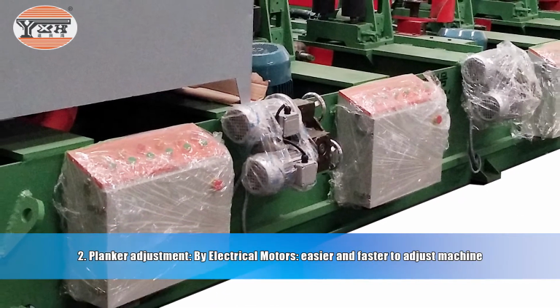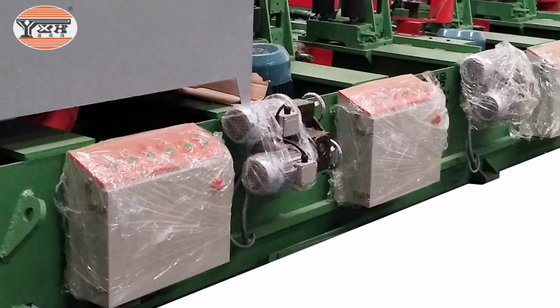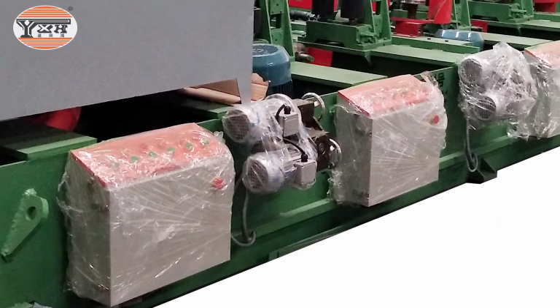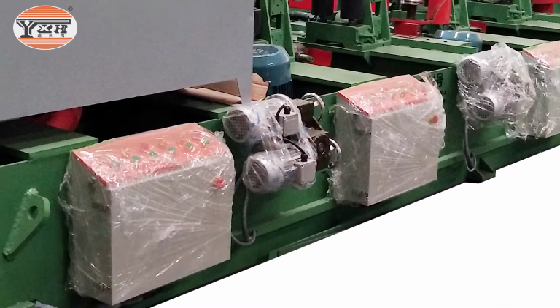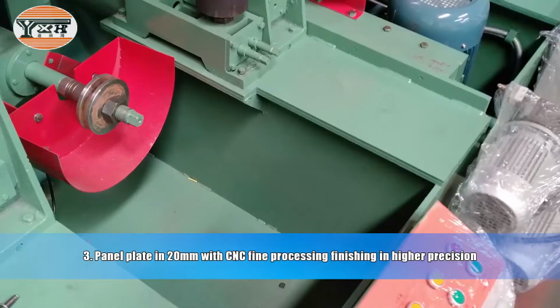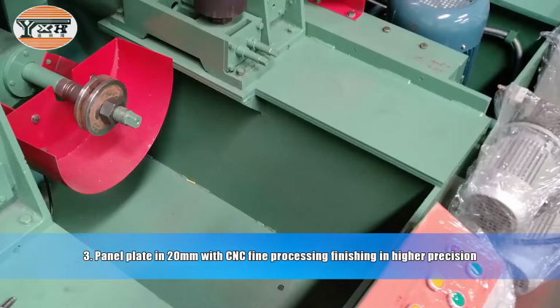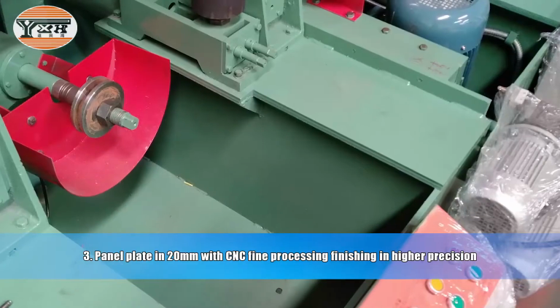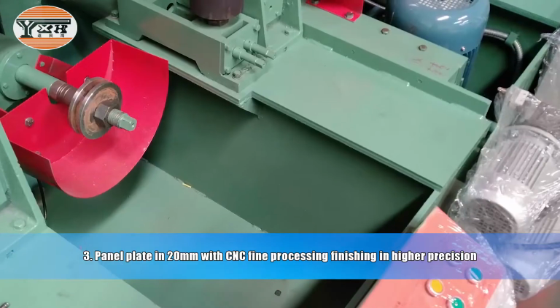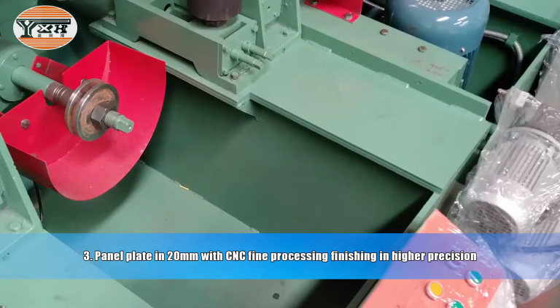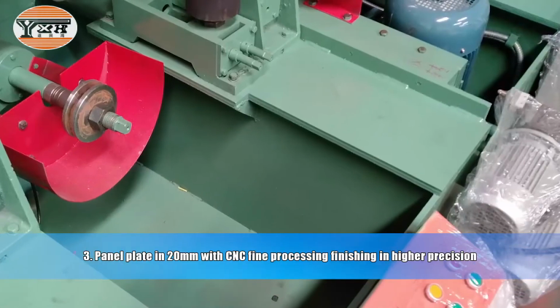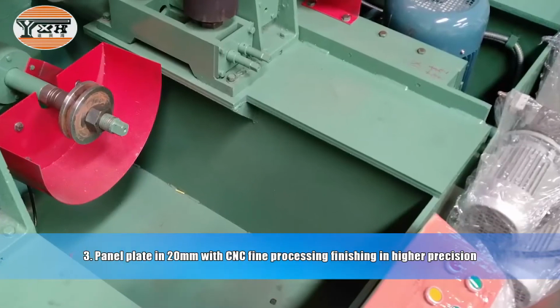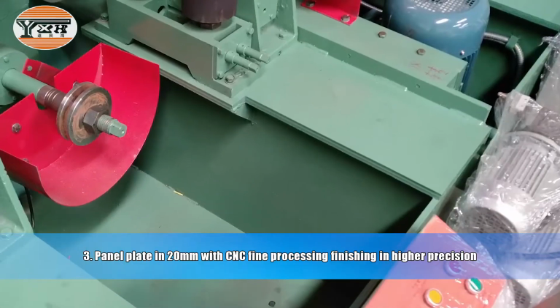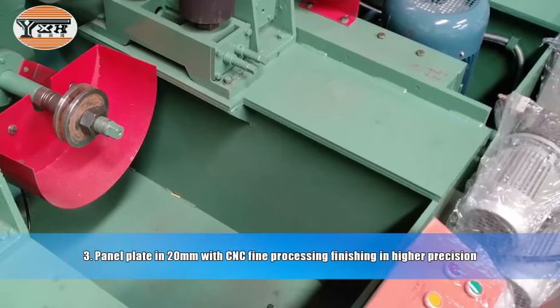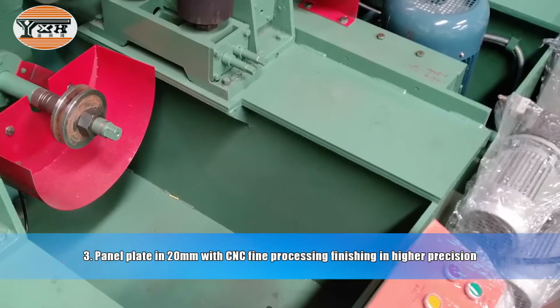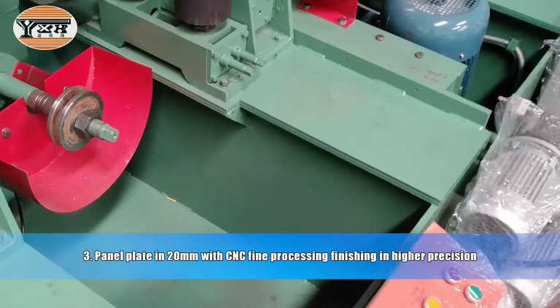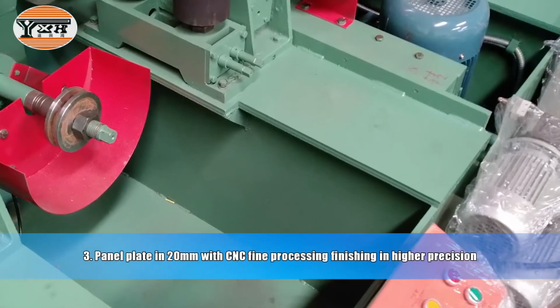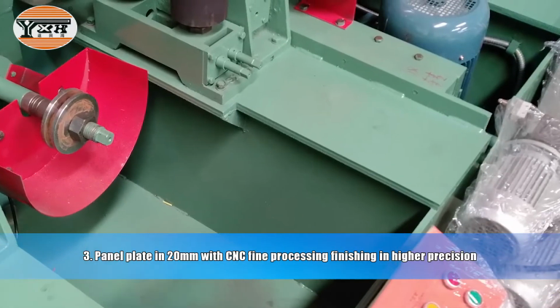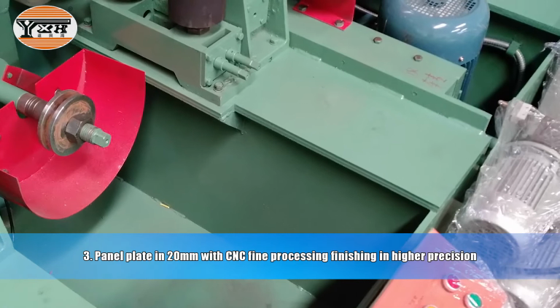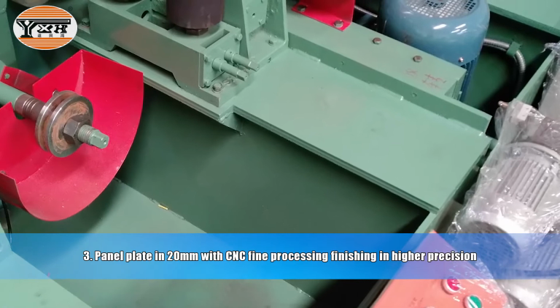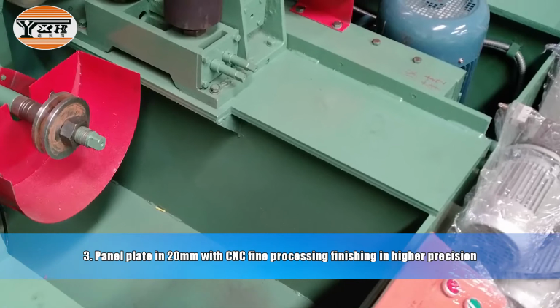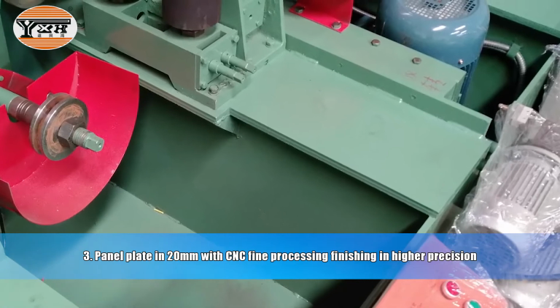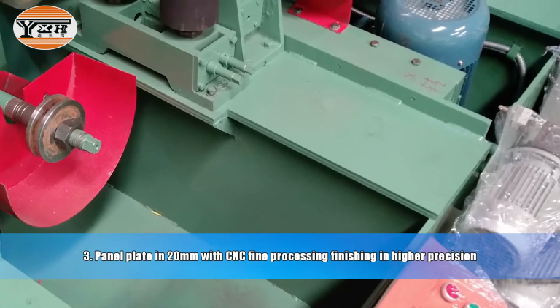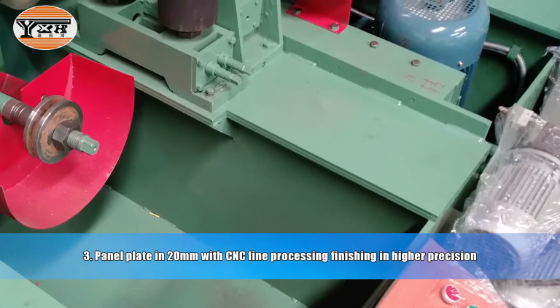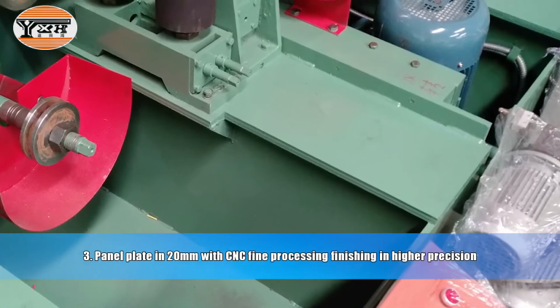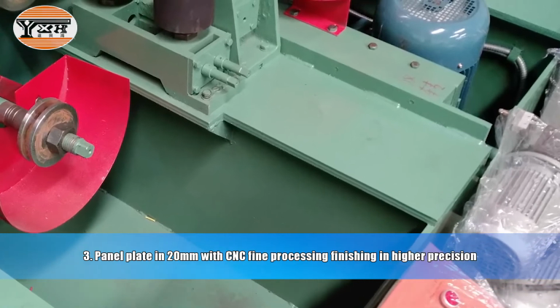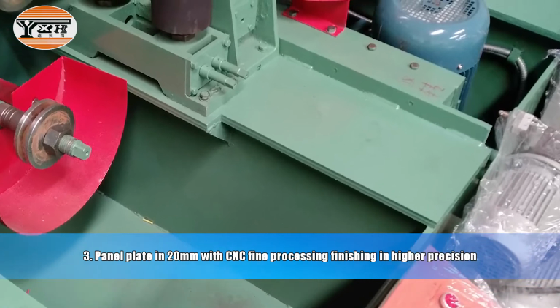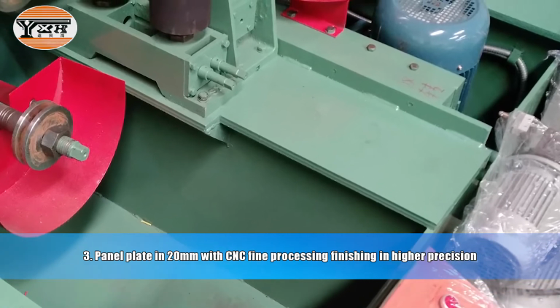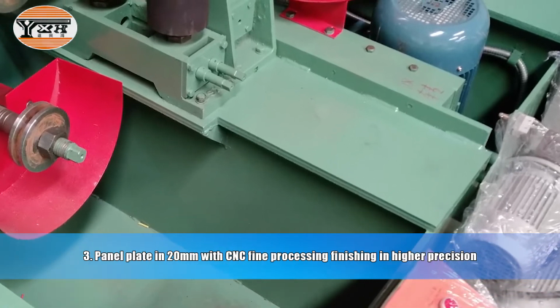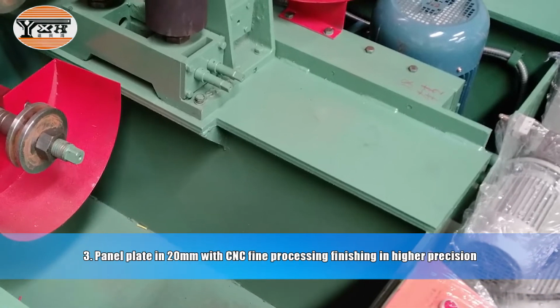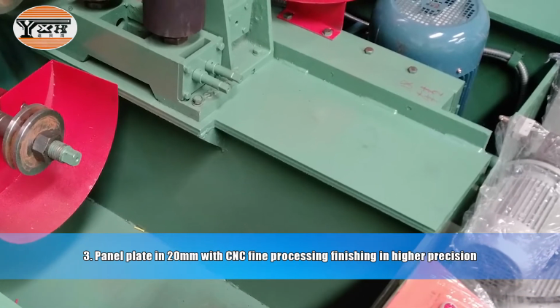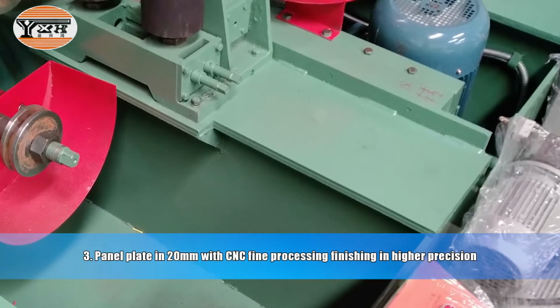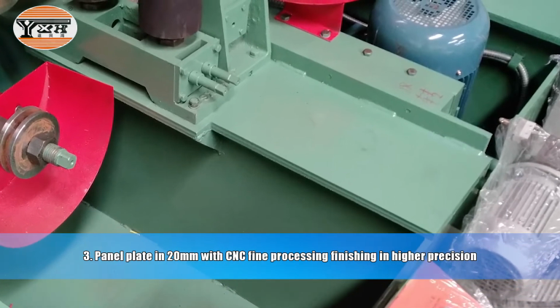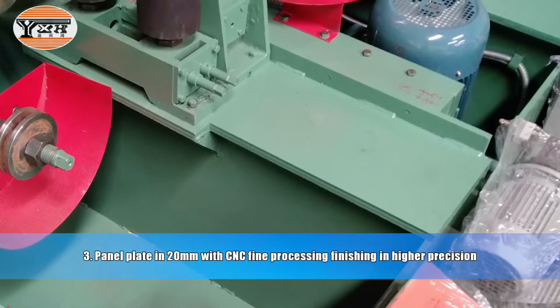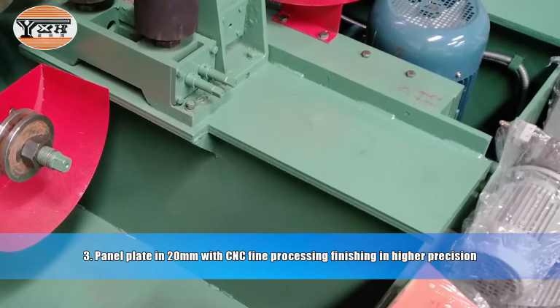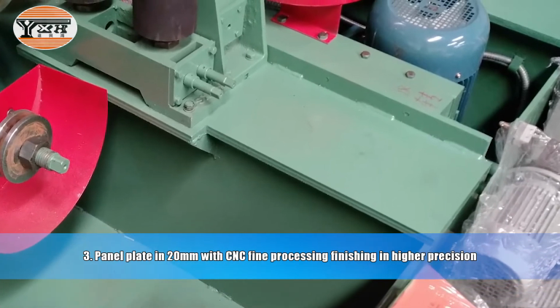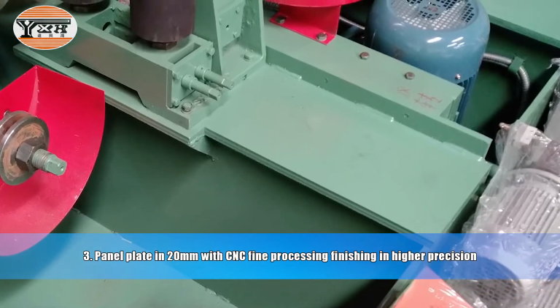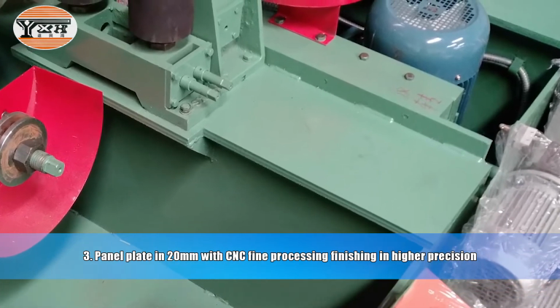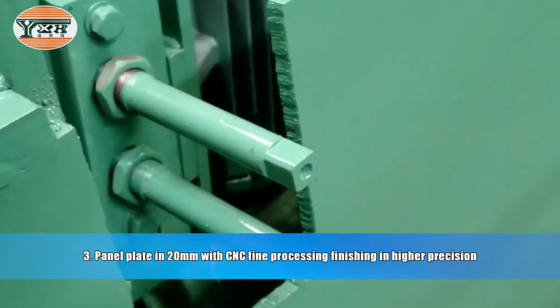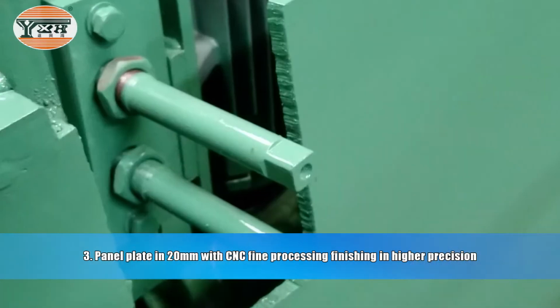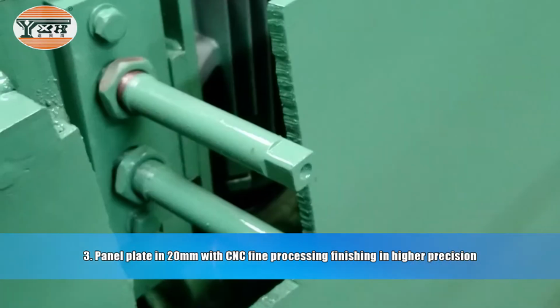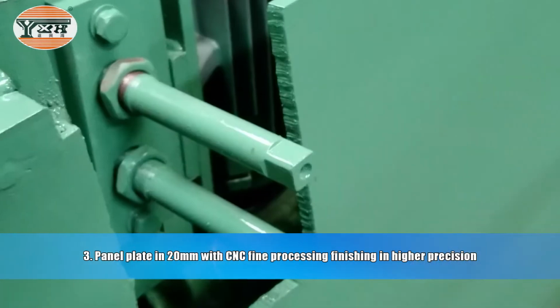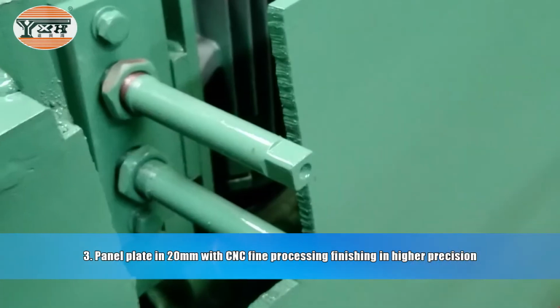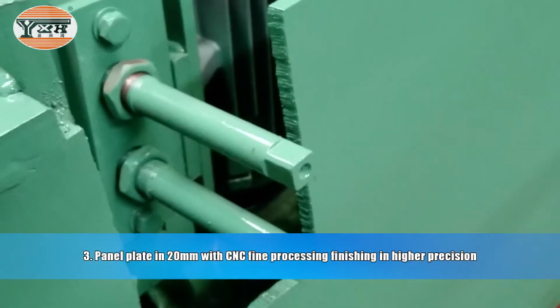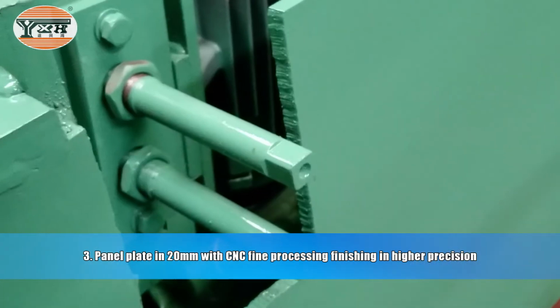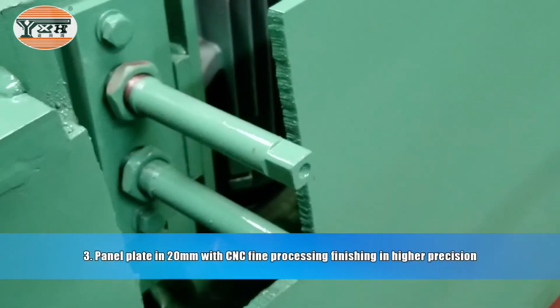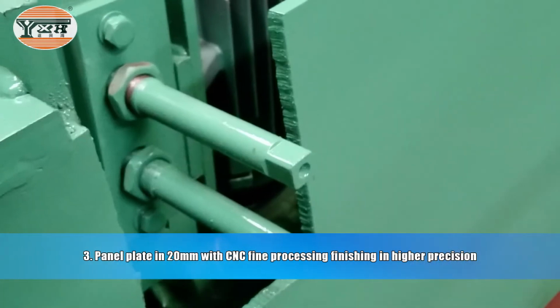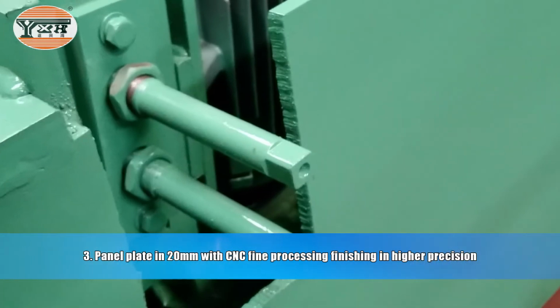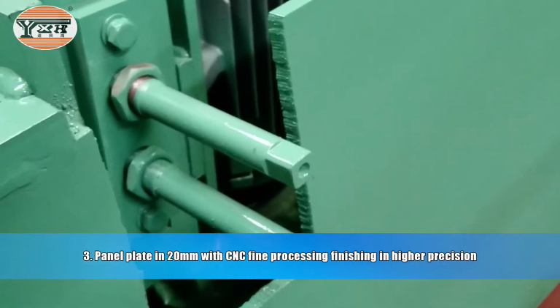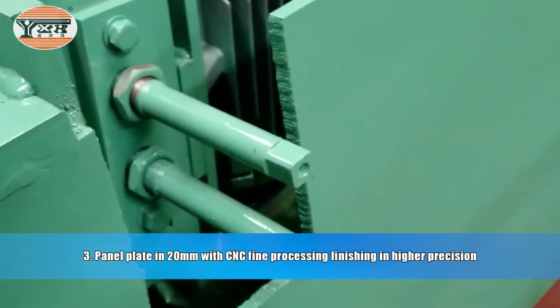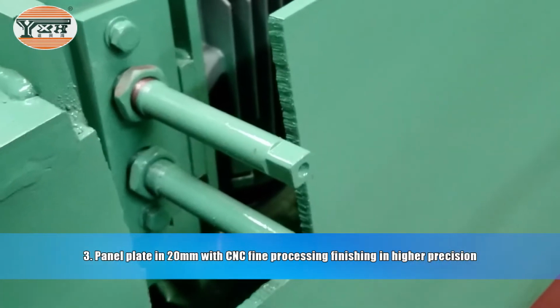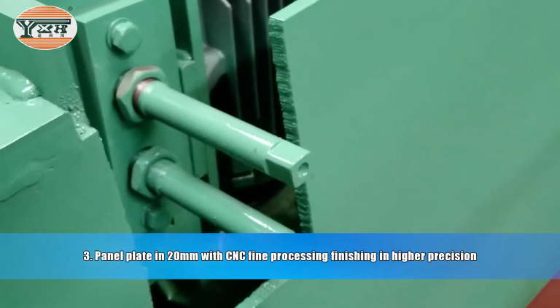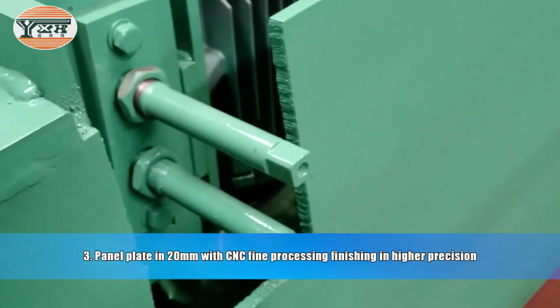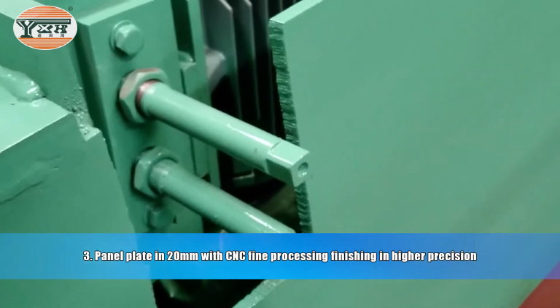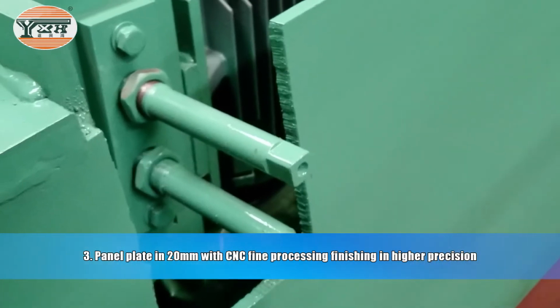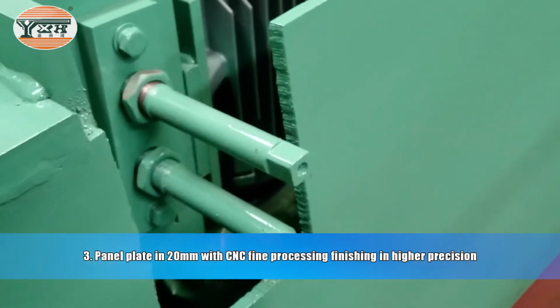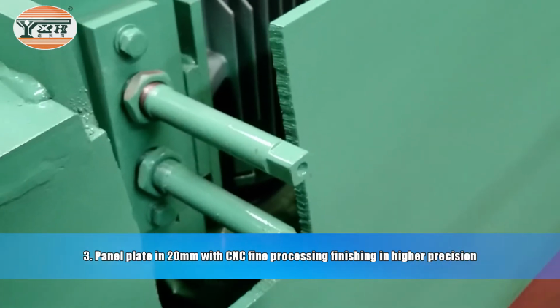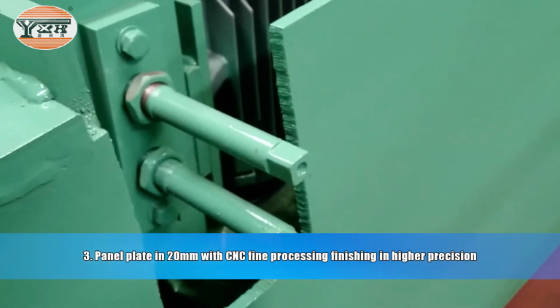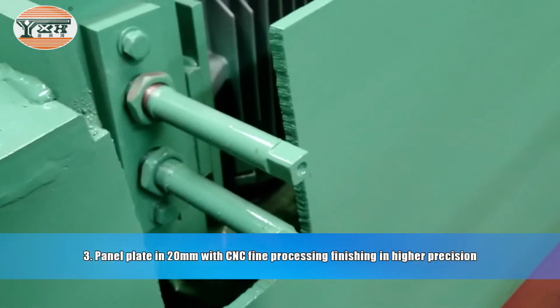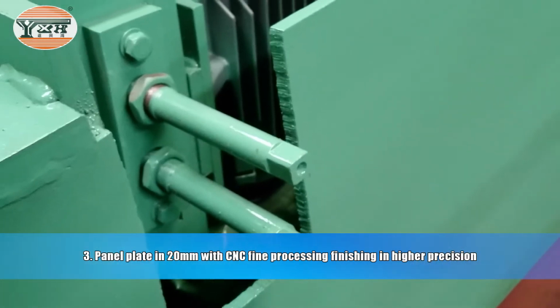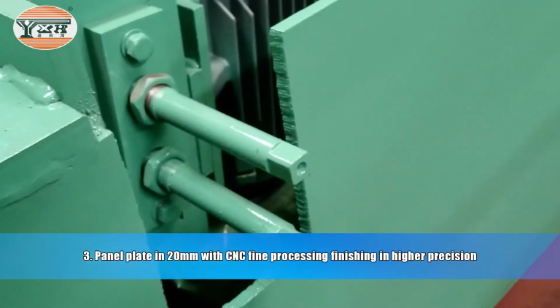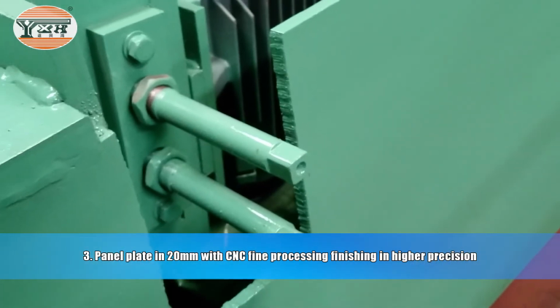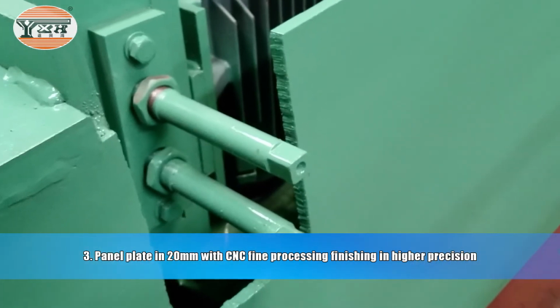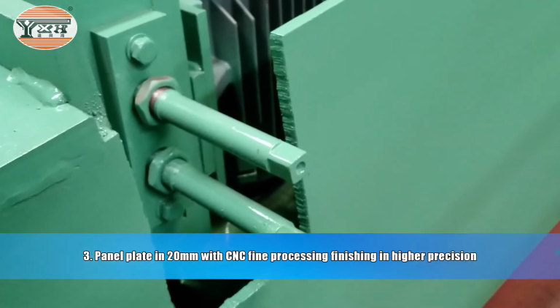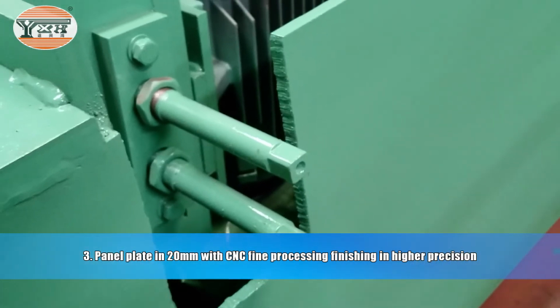Advantage 3: Panel plate at 20 mm with CNC fine processing finishing, providing higher precision.